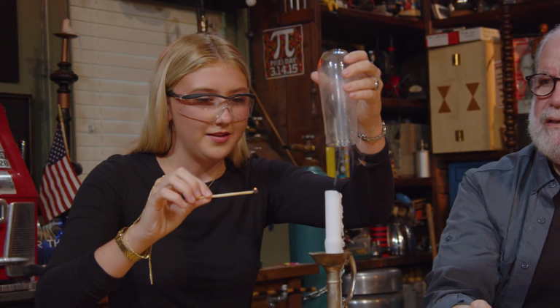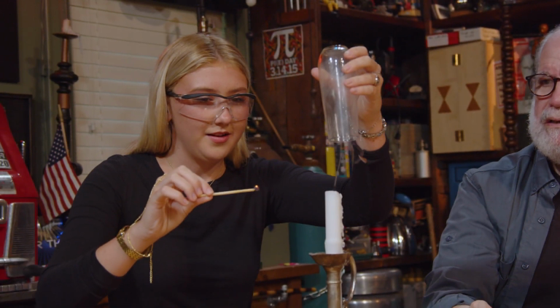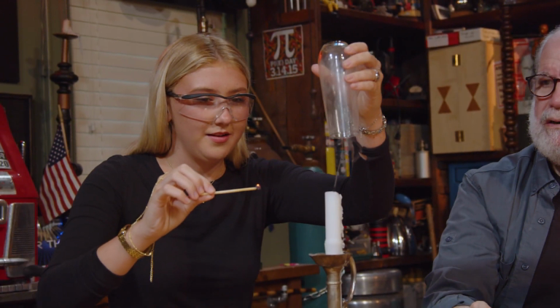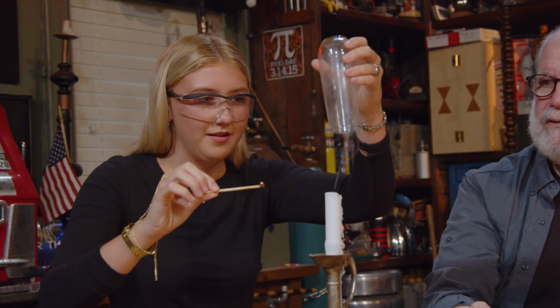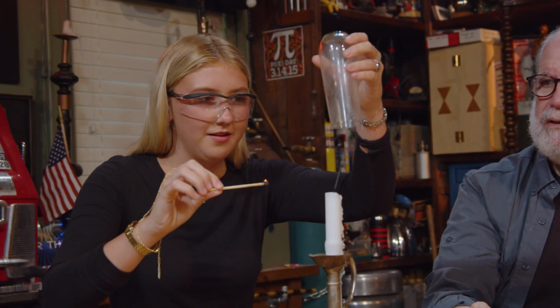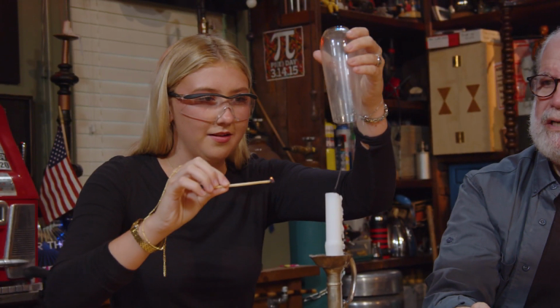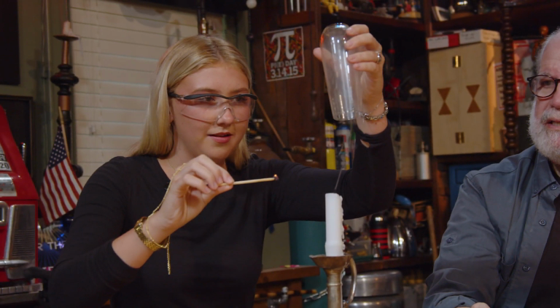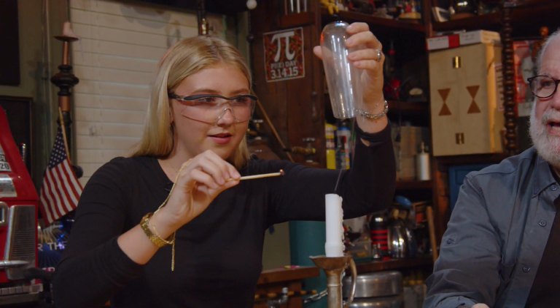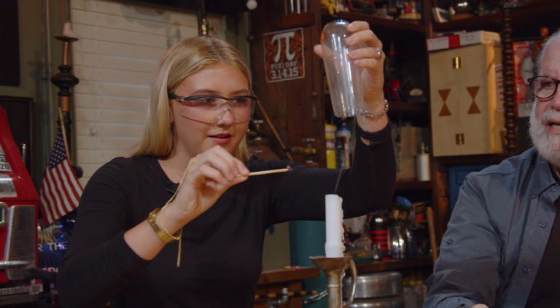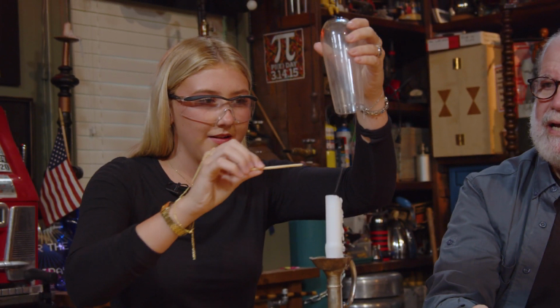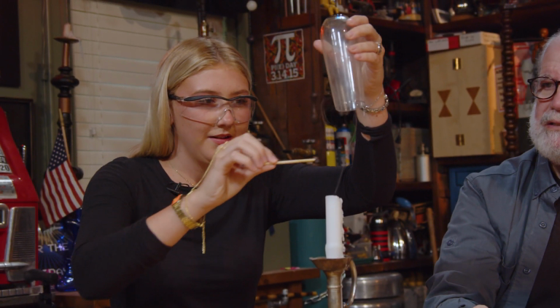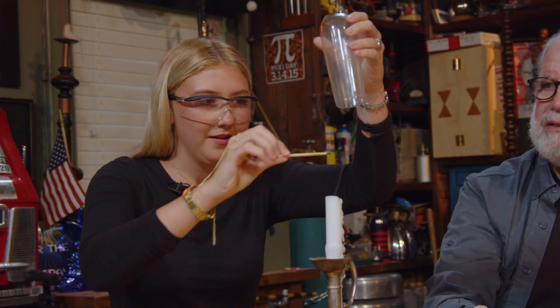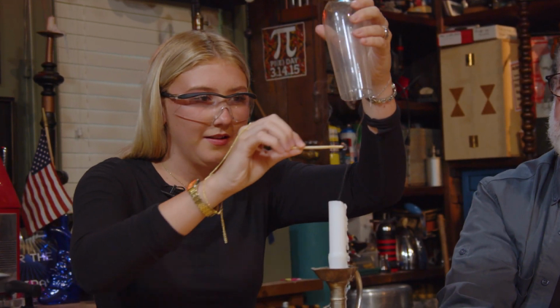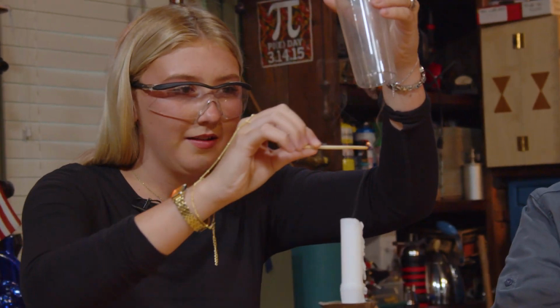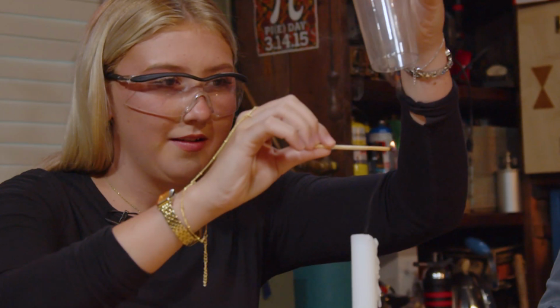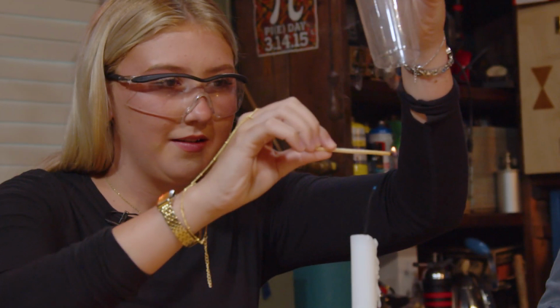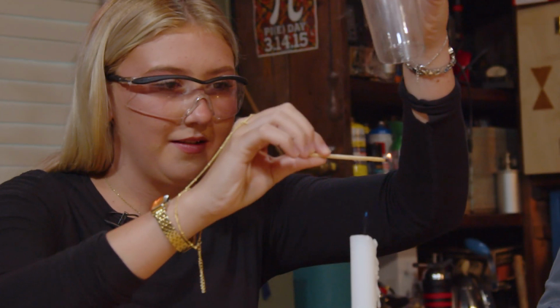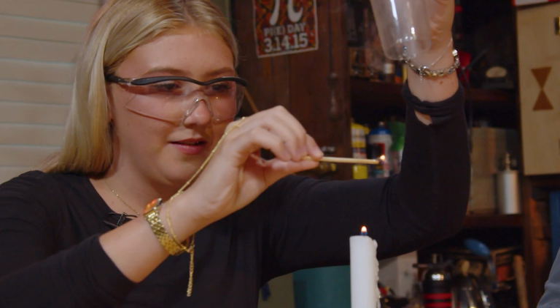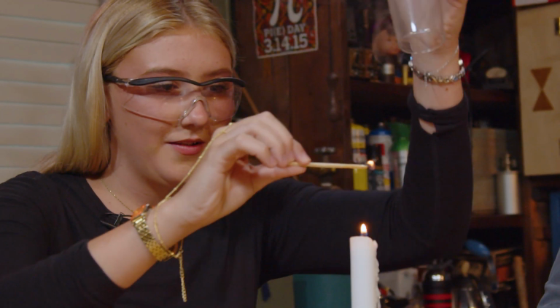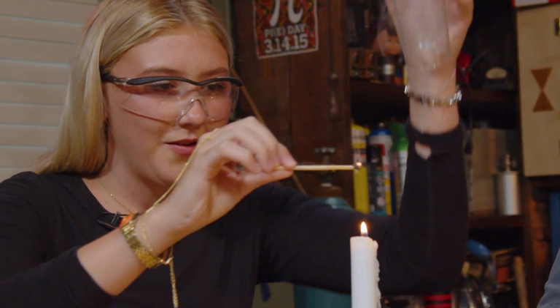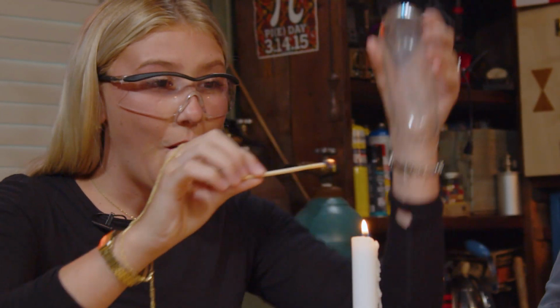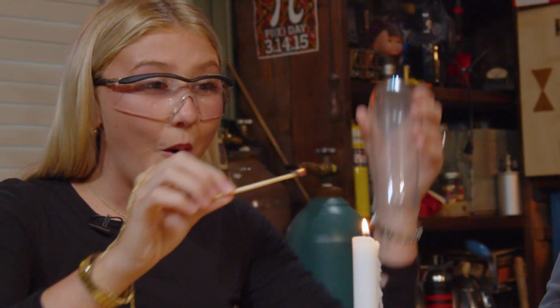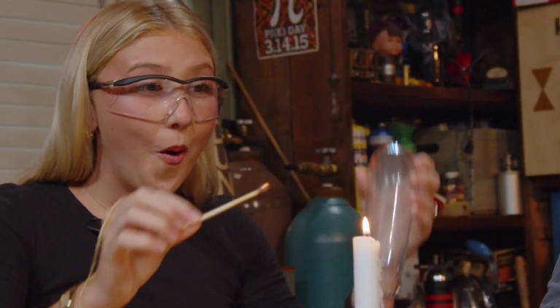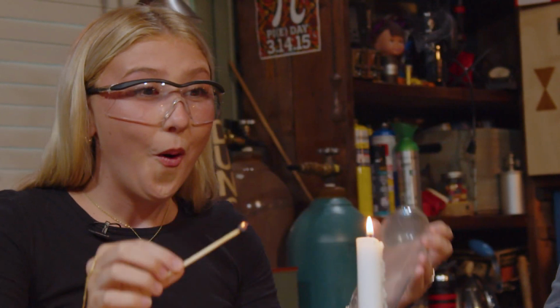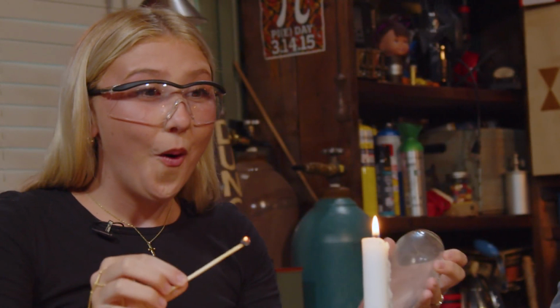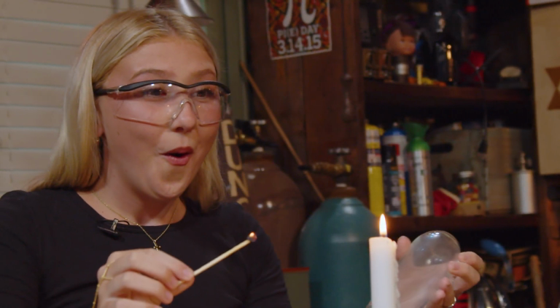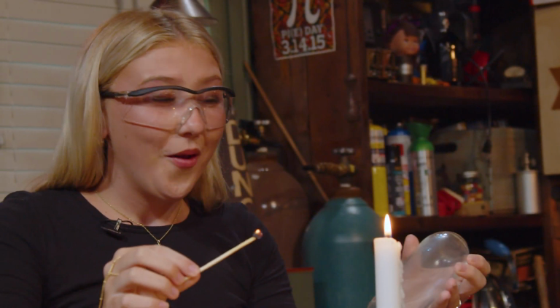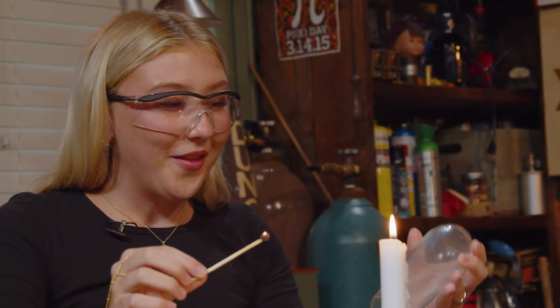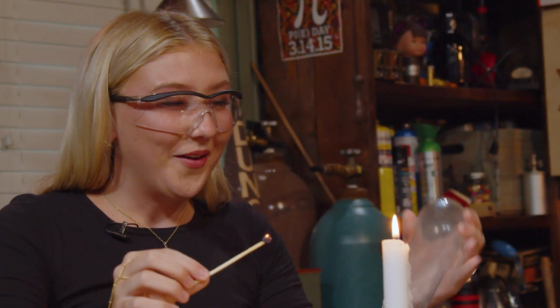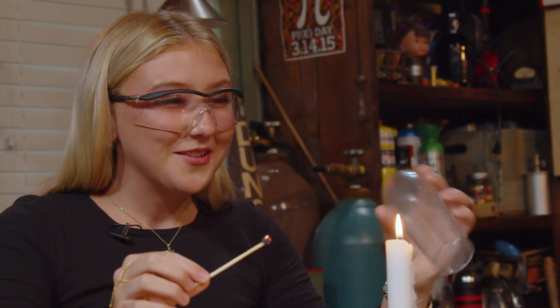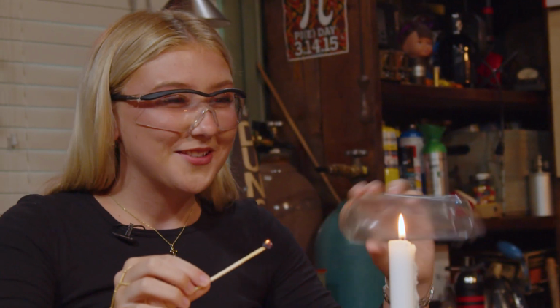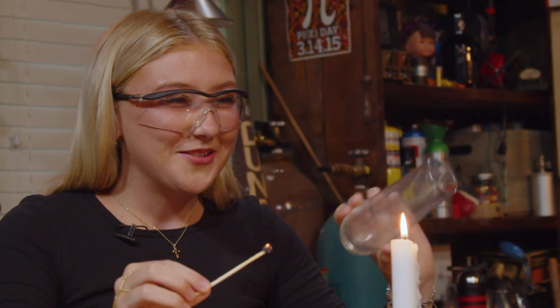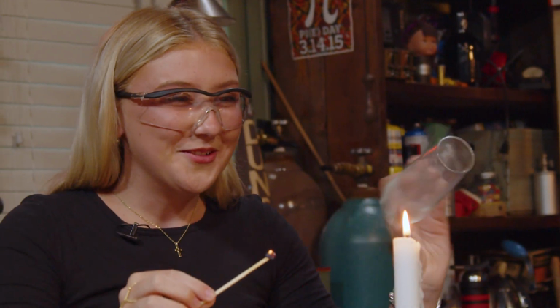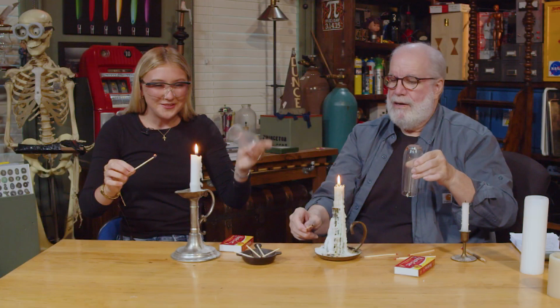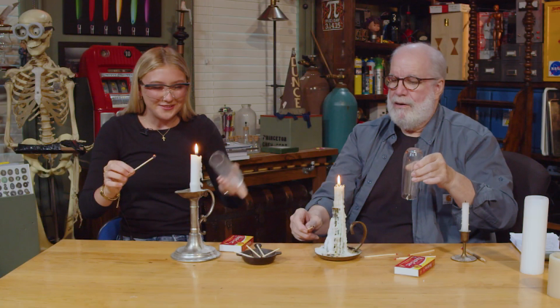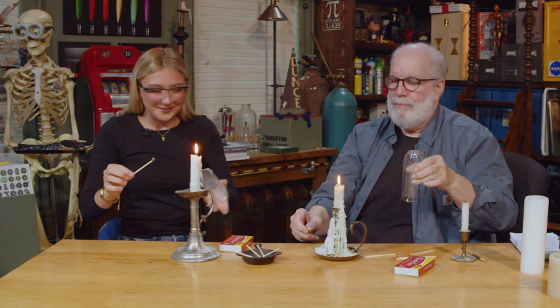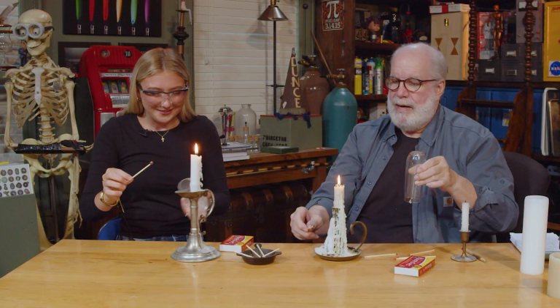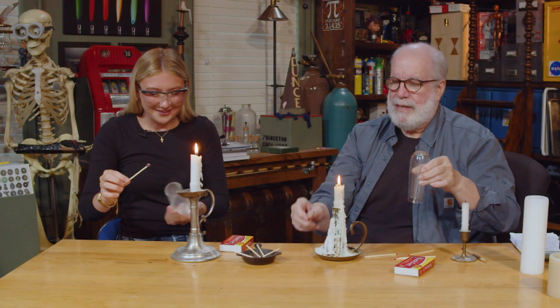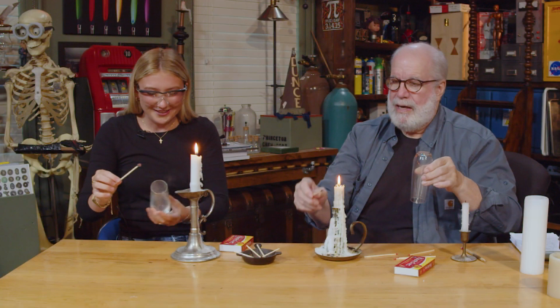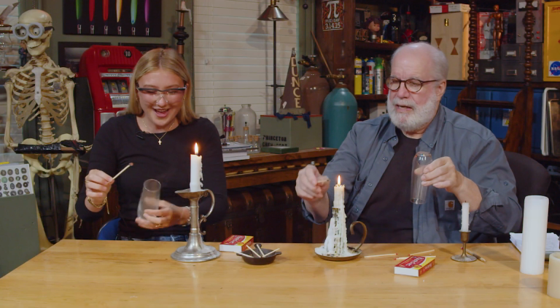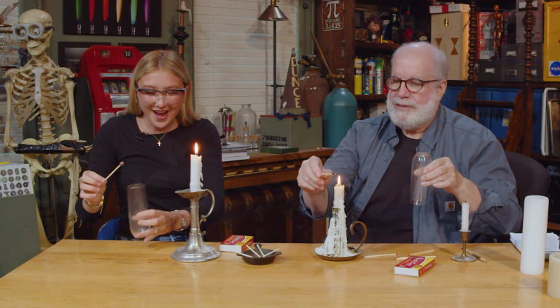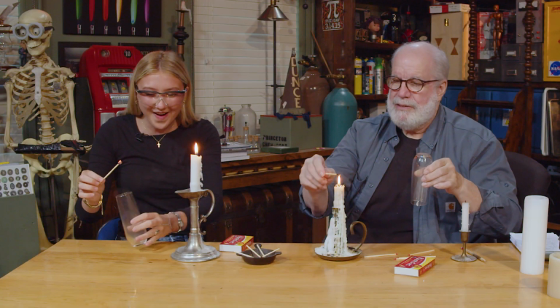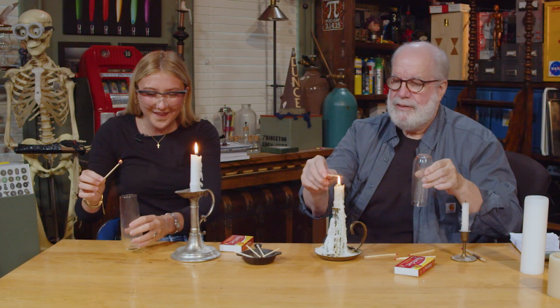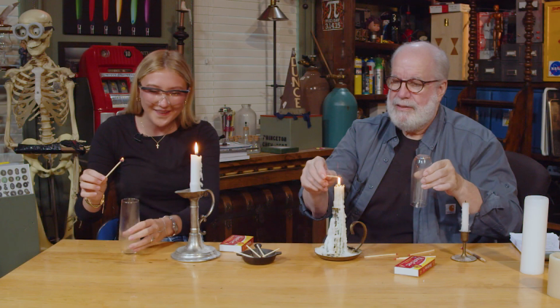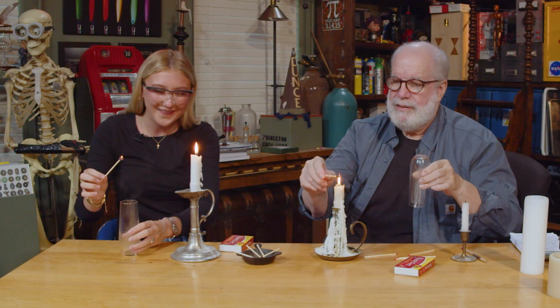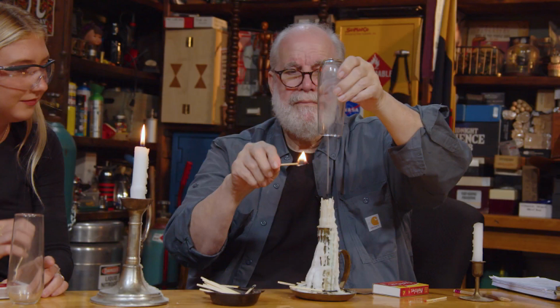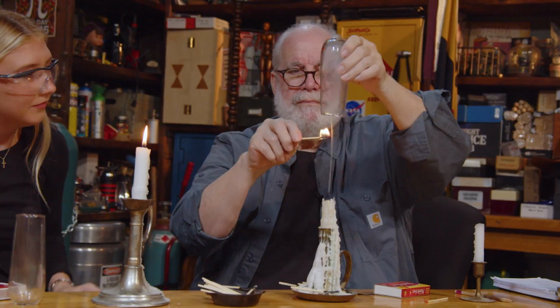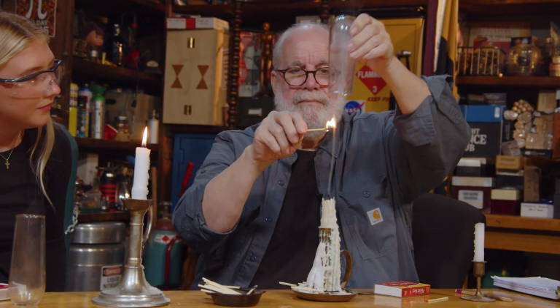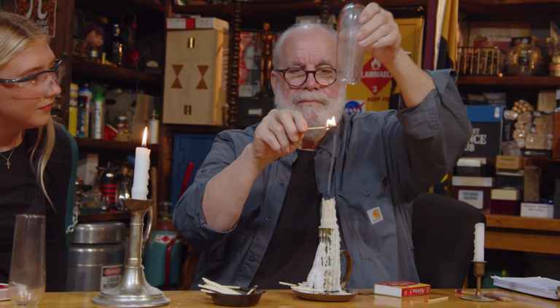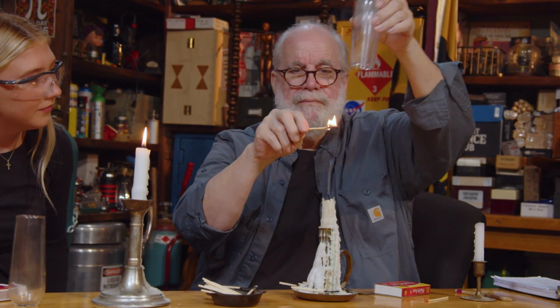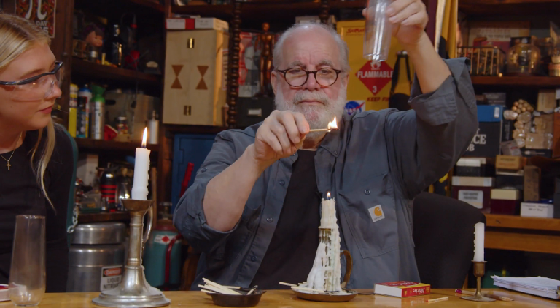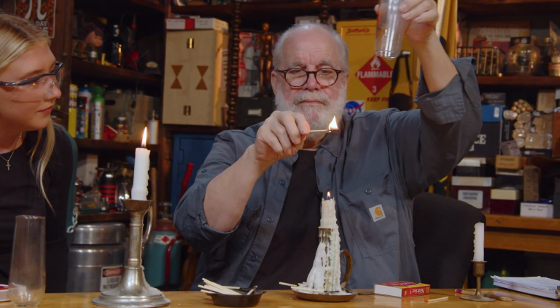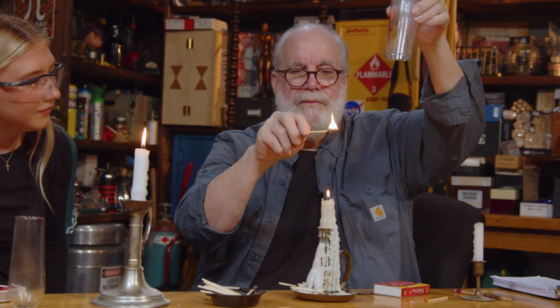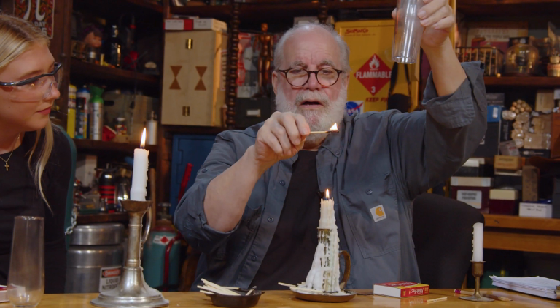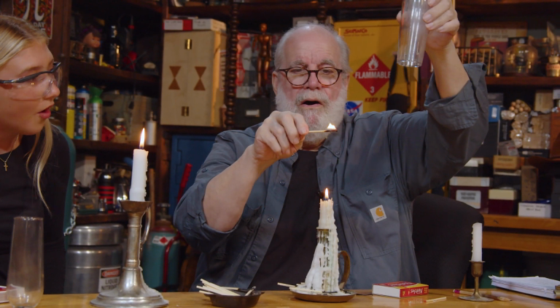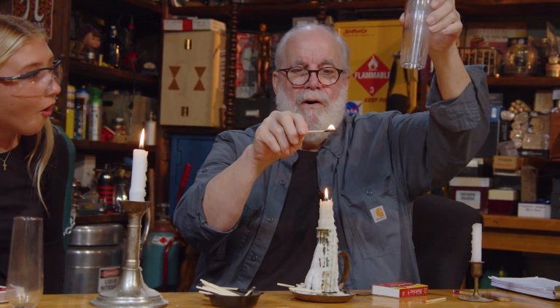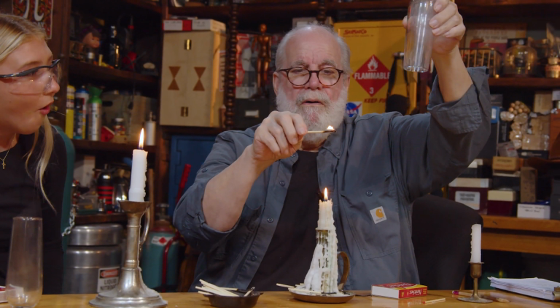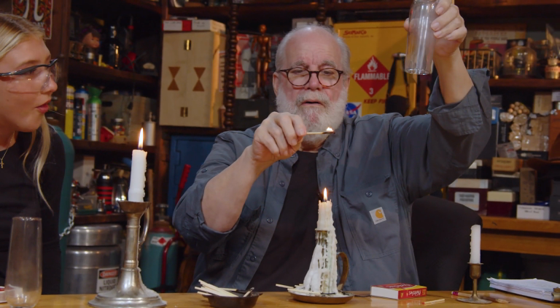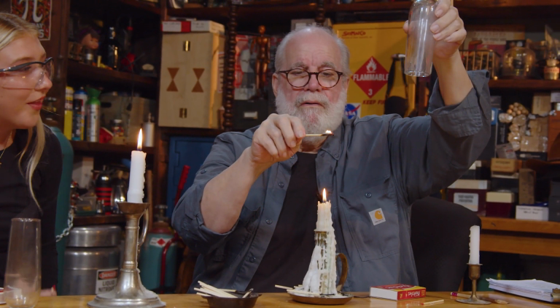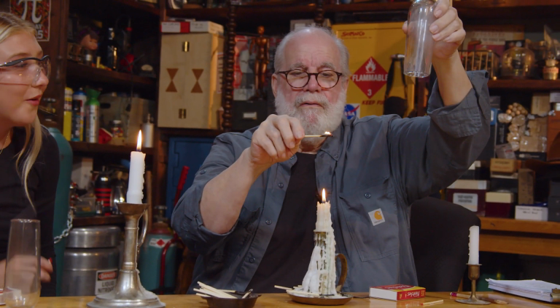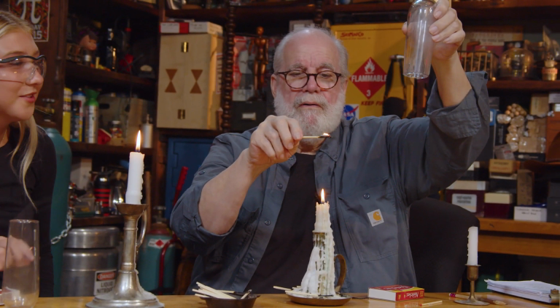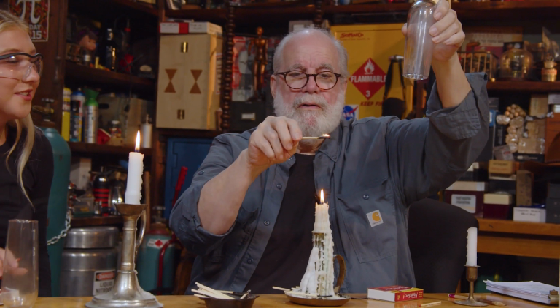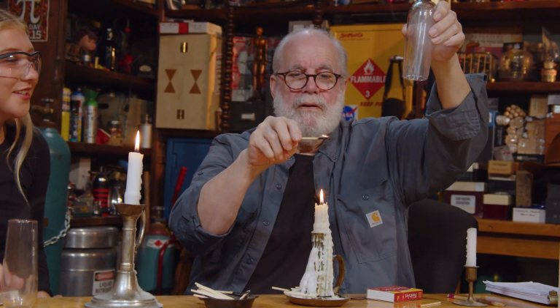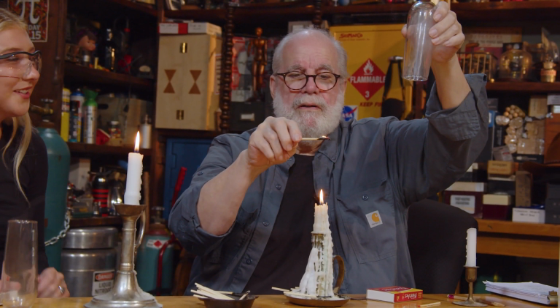Oh look at that nice long string of air. Oh did you see that? That was cool. Oh my gosh. That was good.